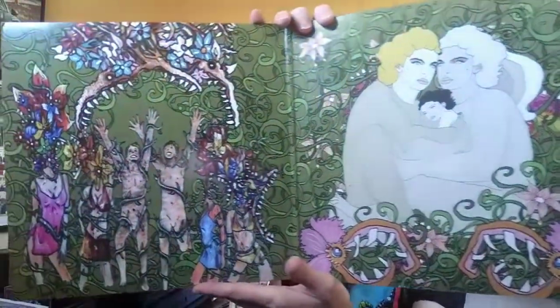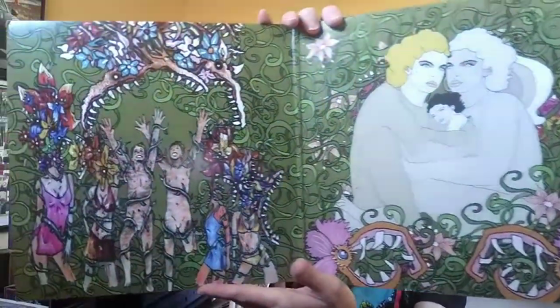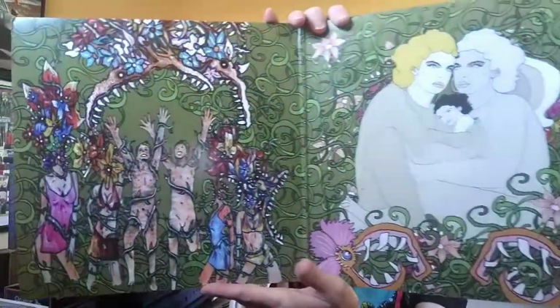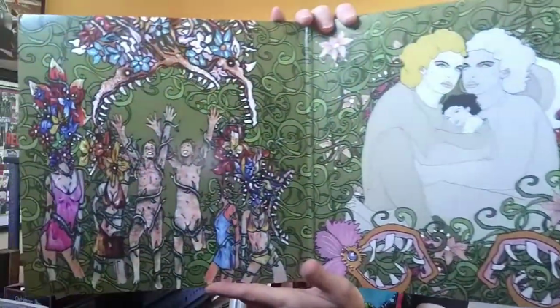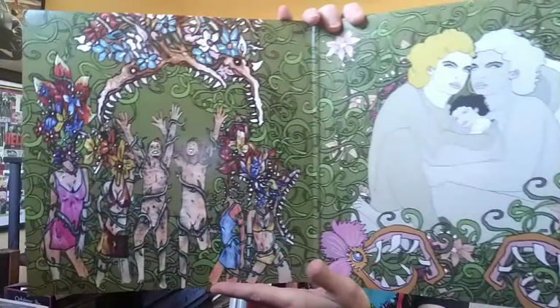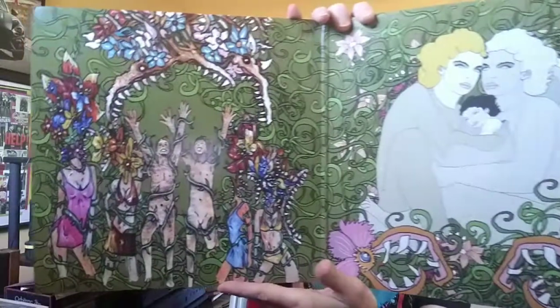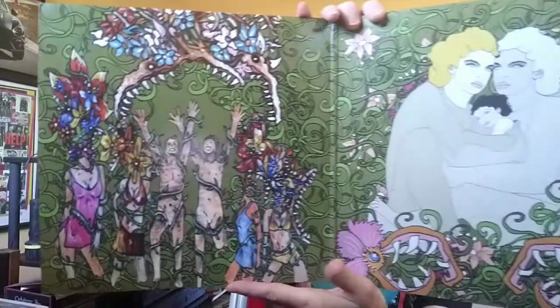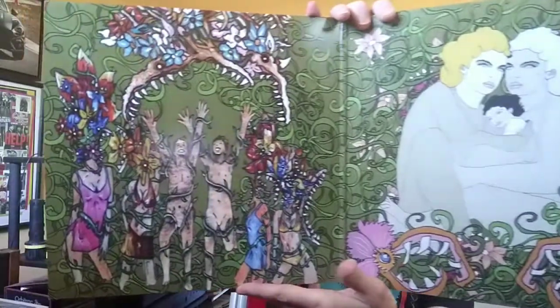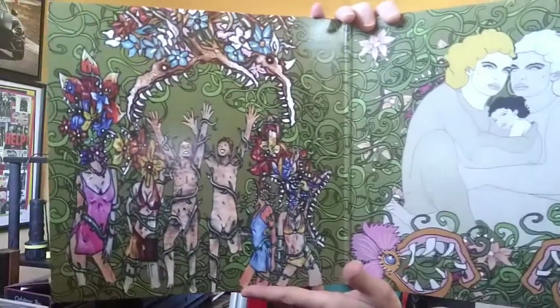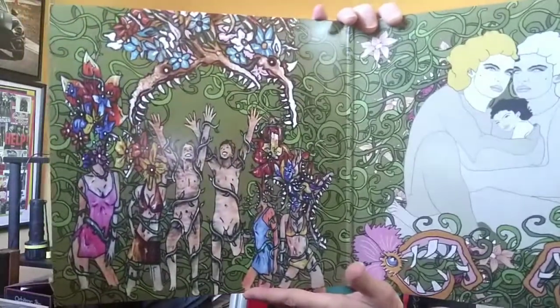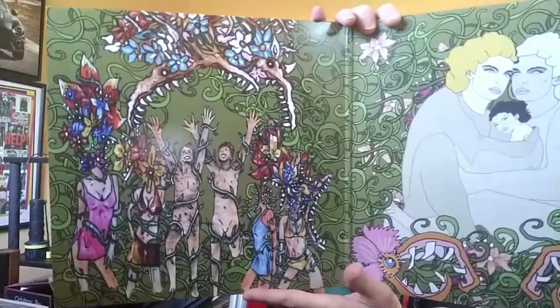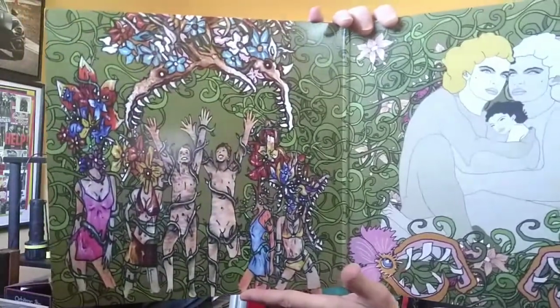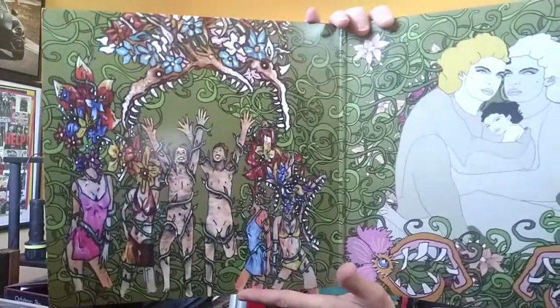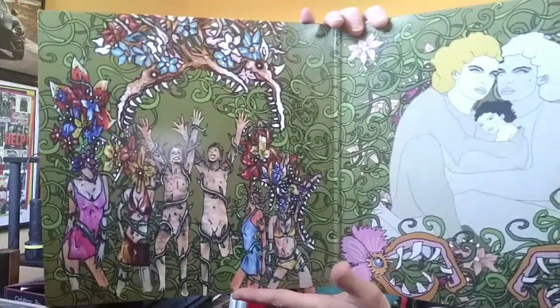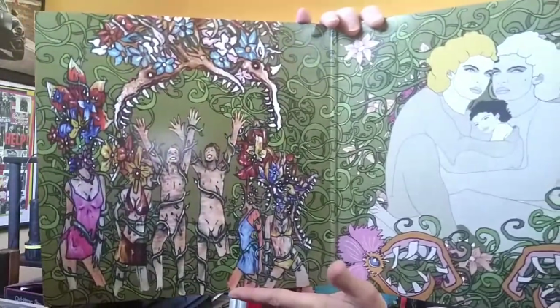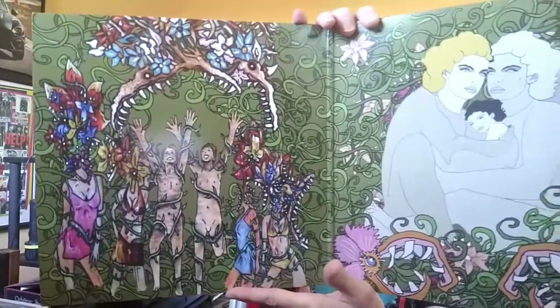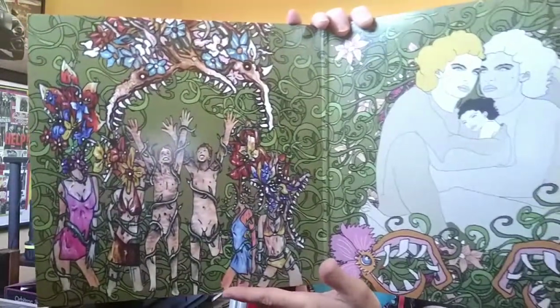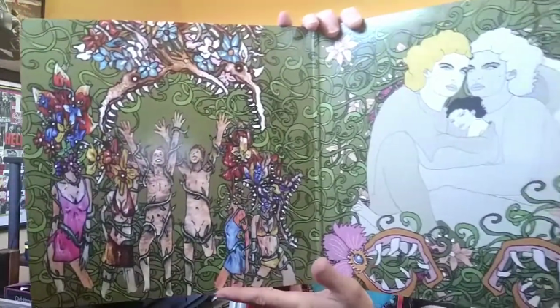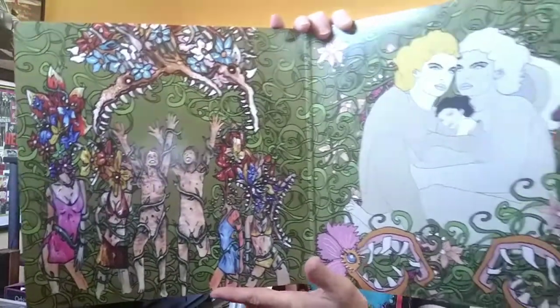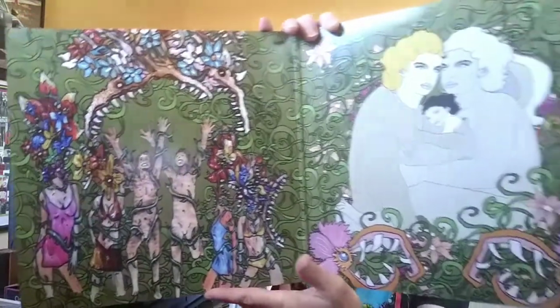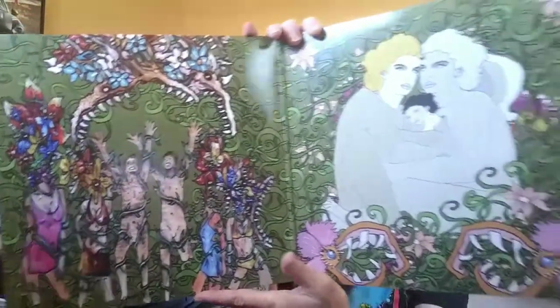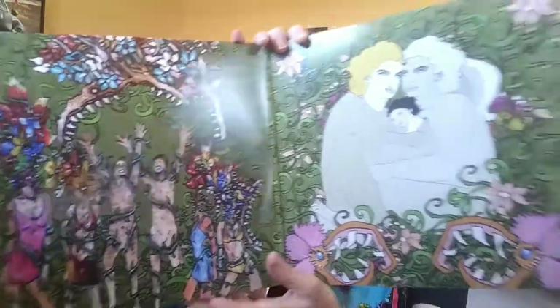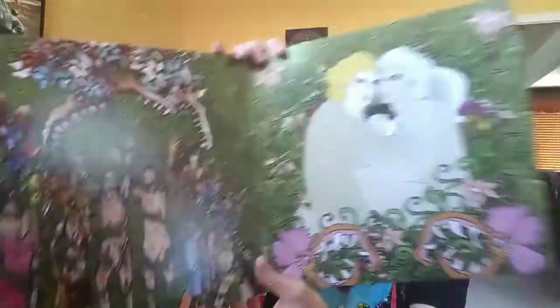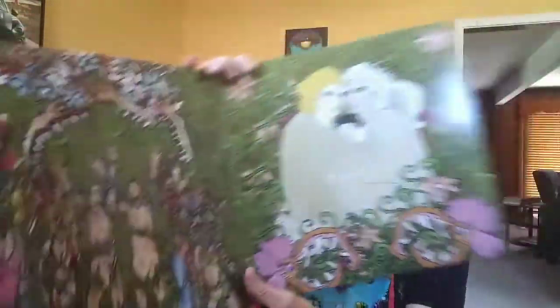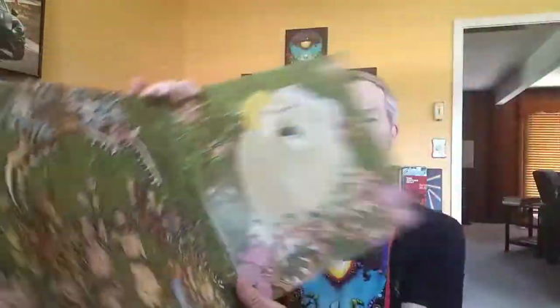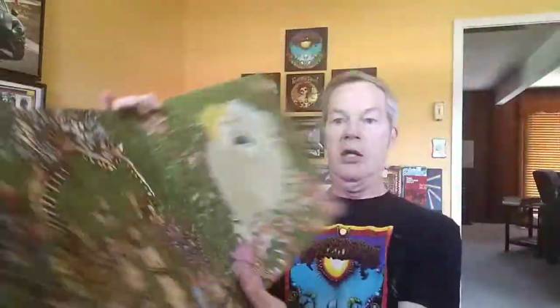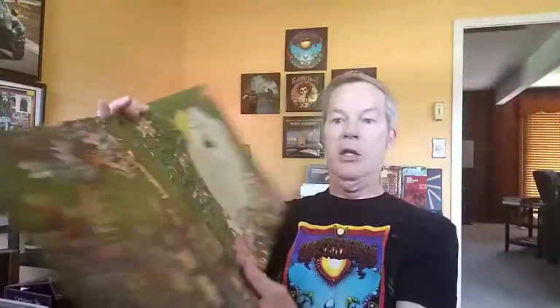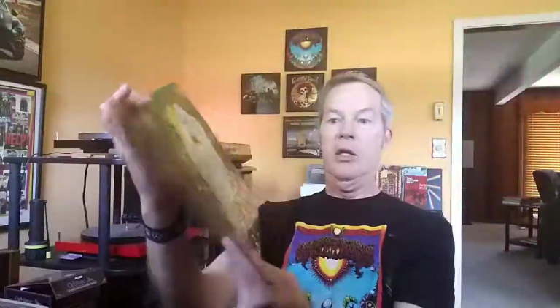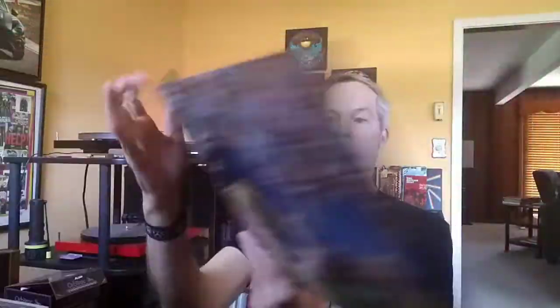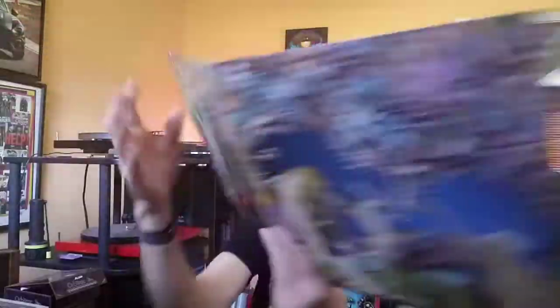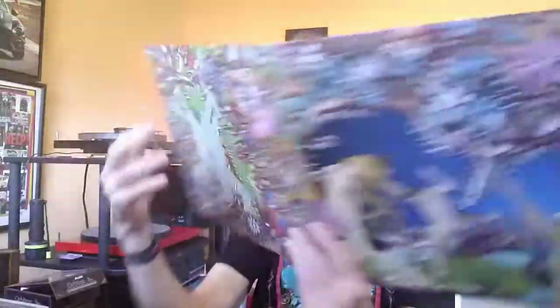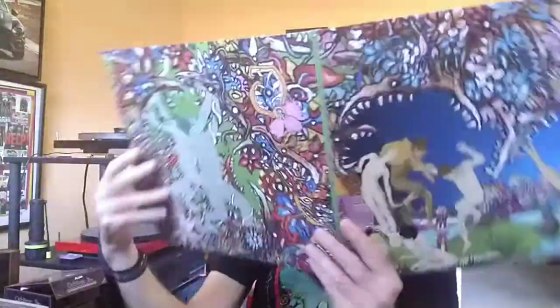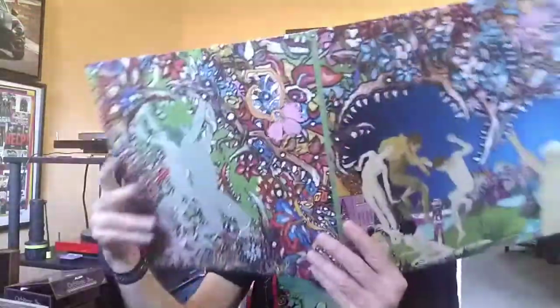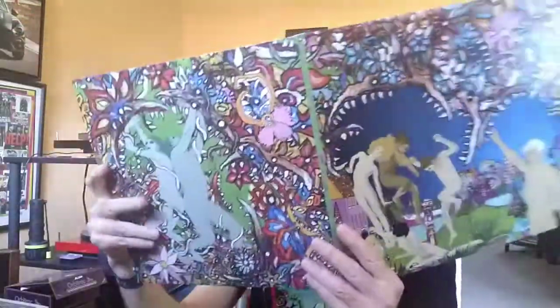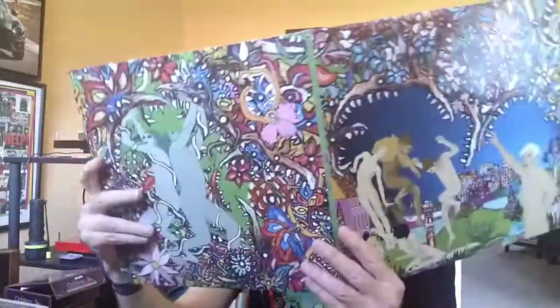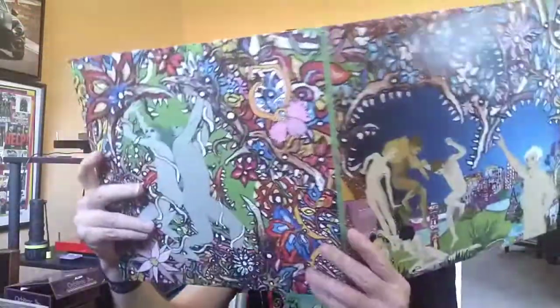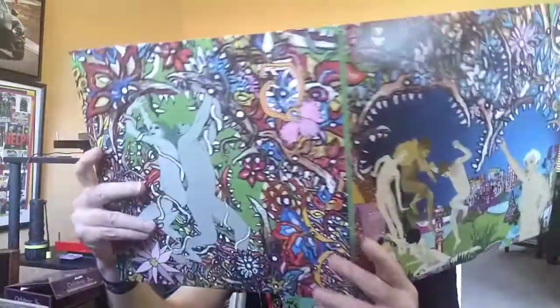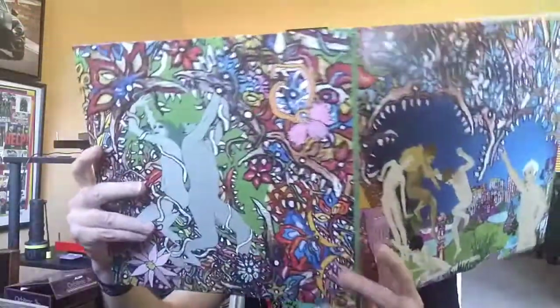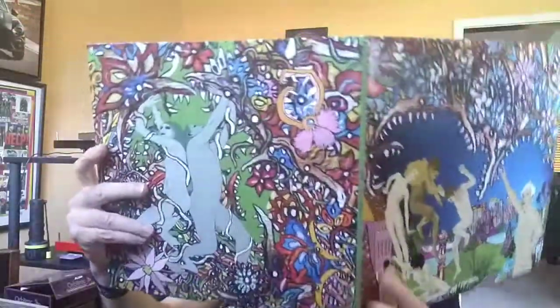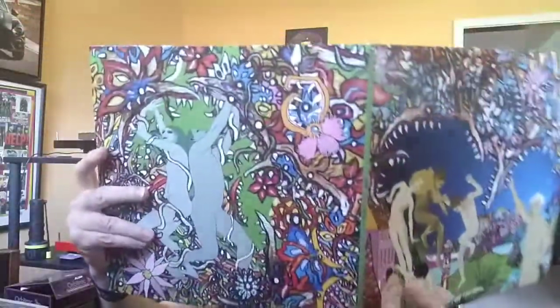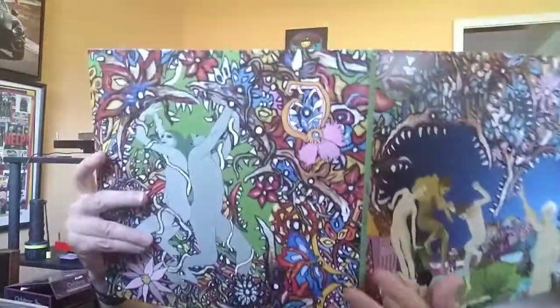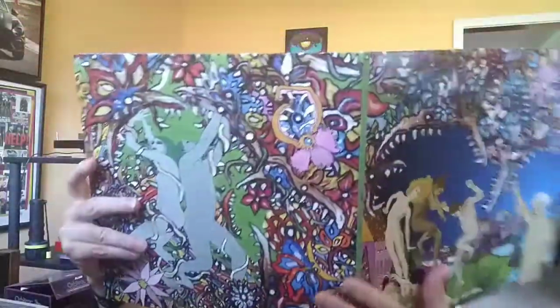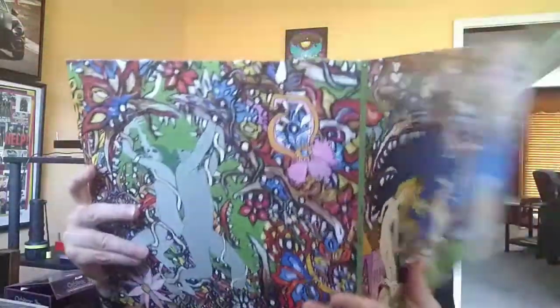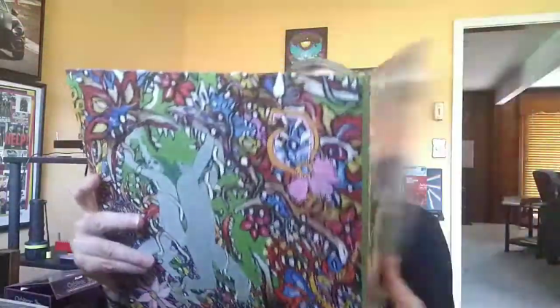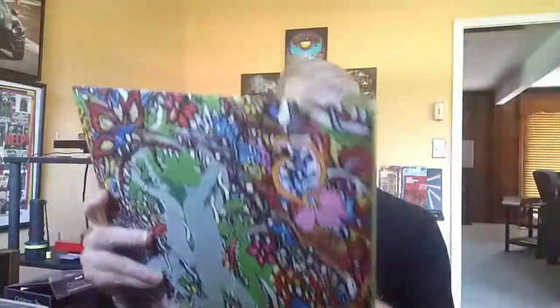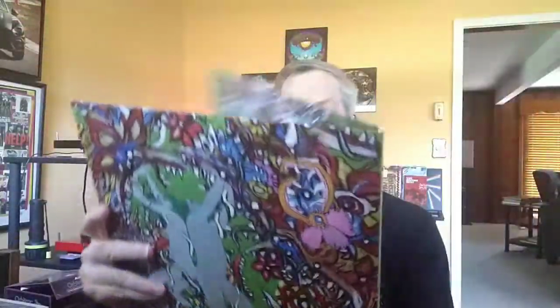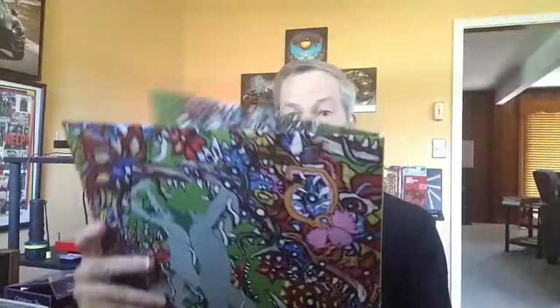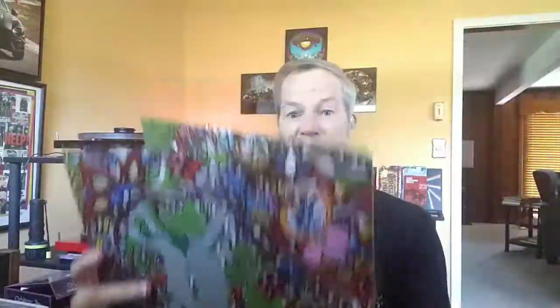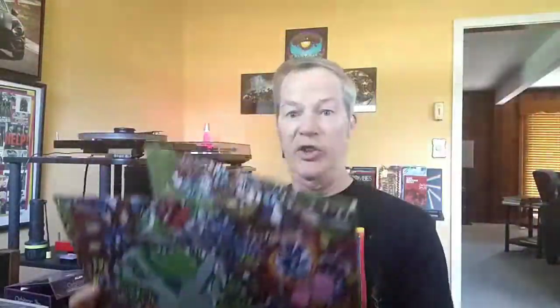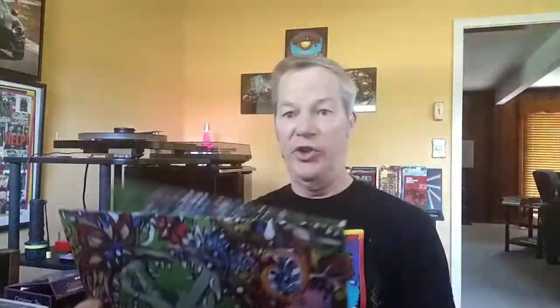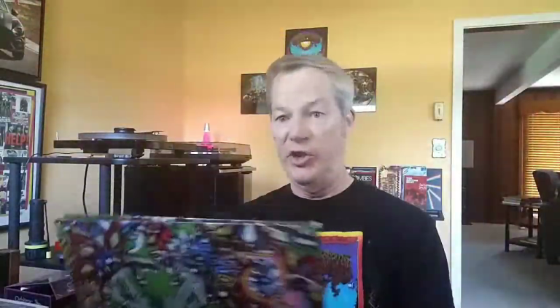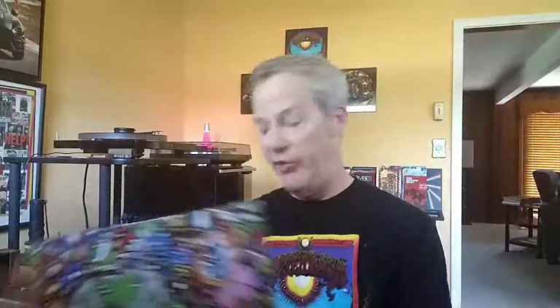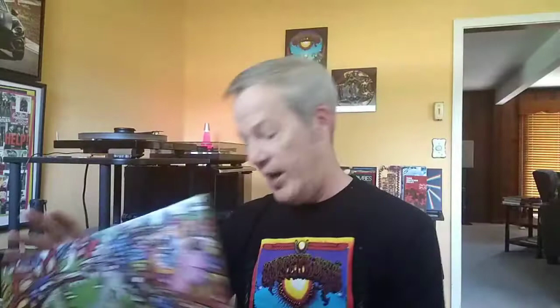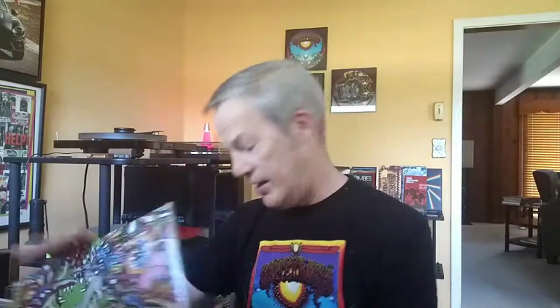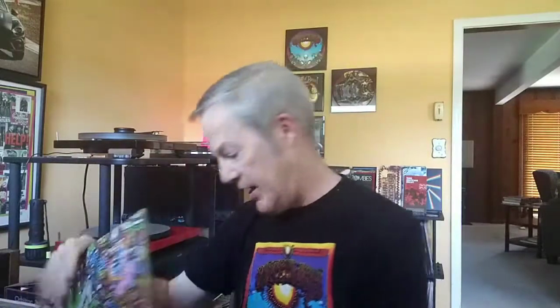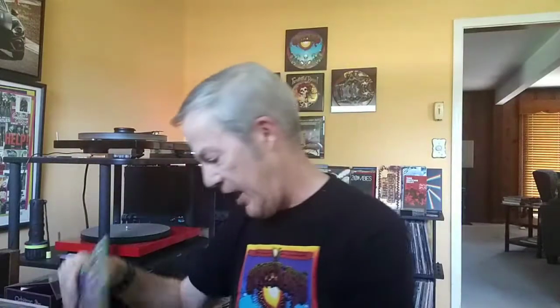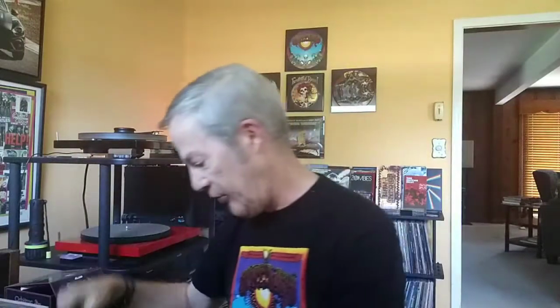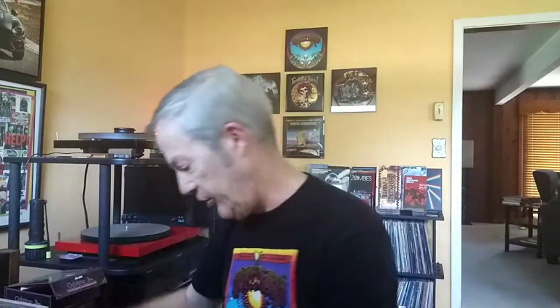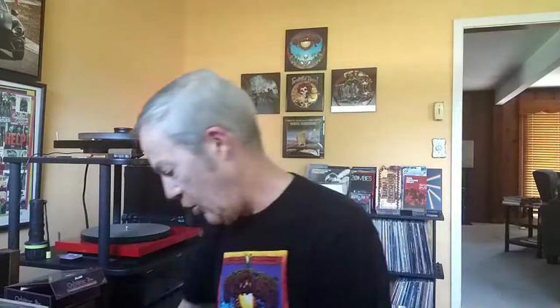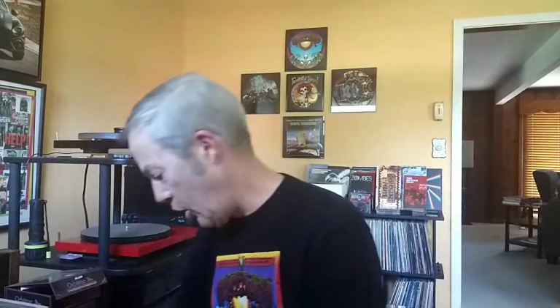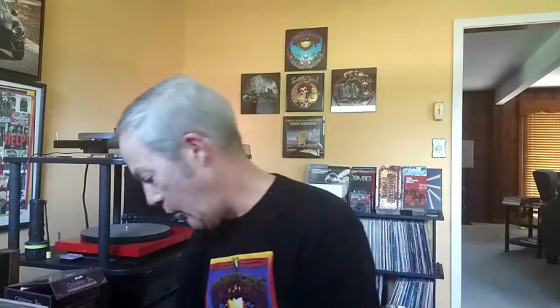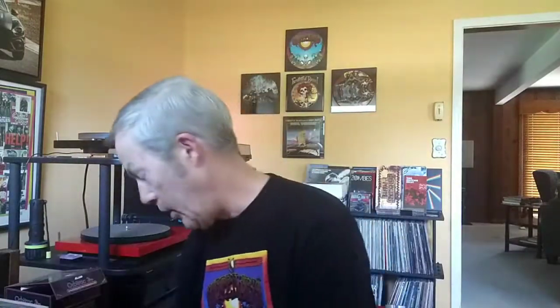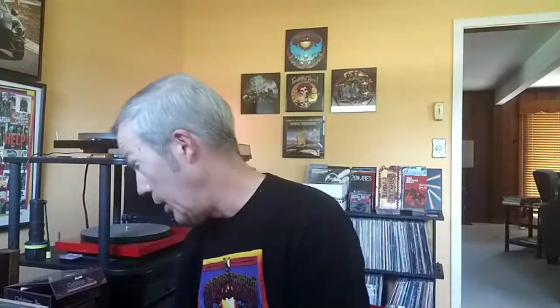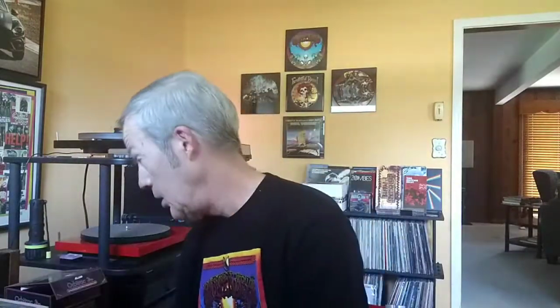The Skeletal Lamping by Of Montreal. This band — every album they have has such fantastic artwork.